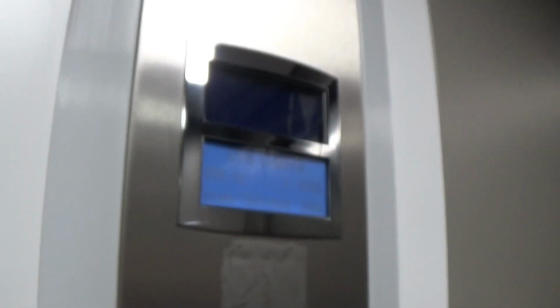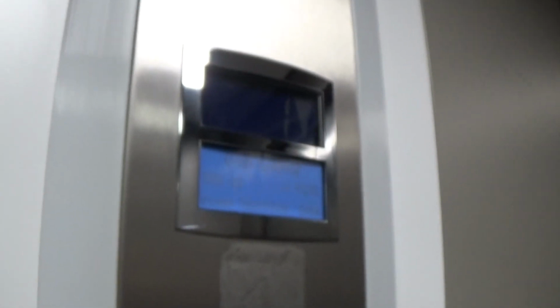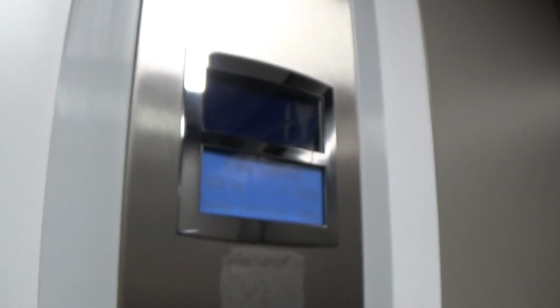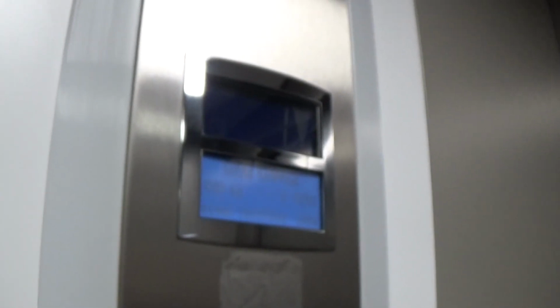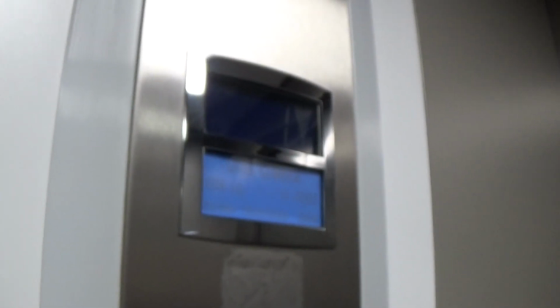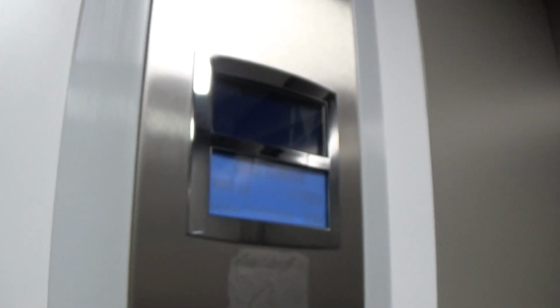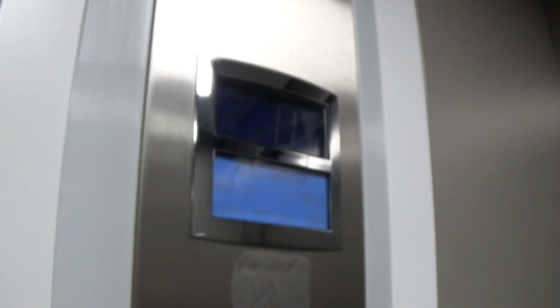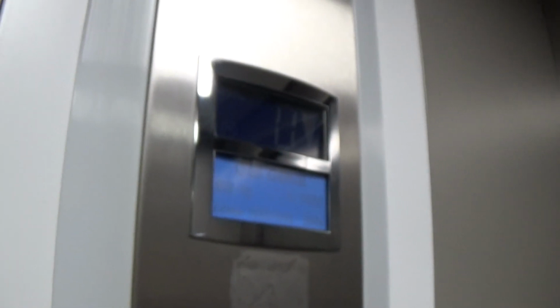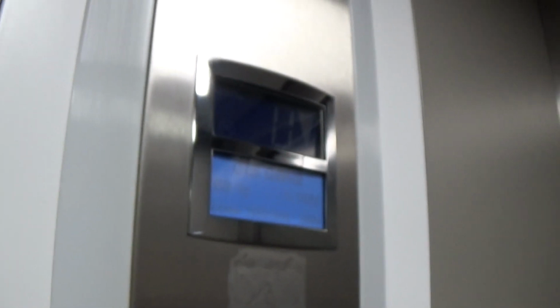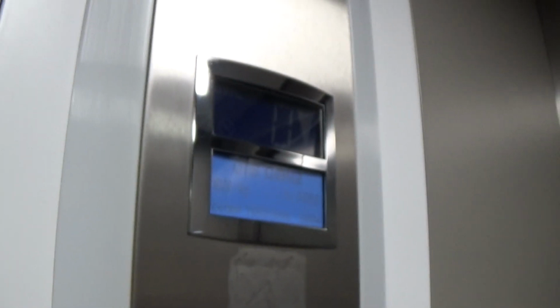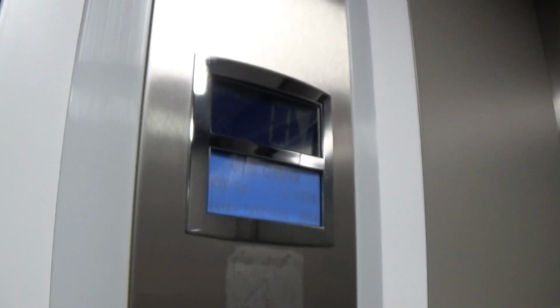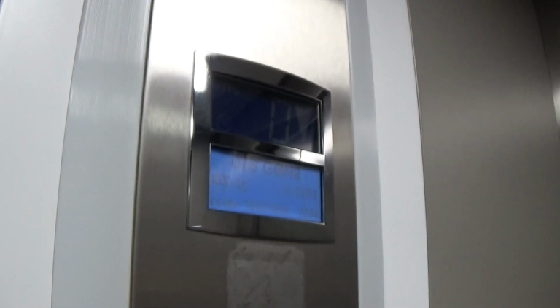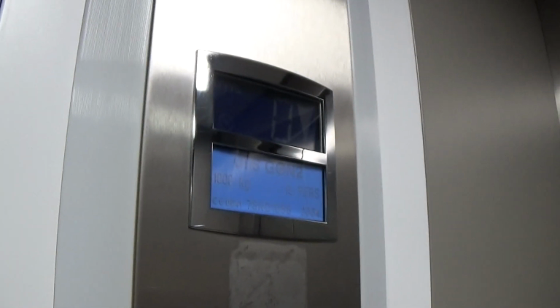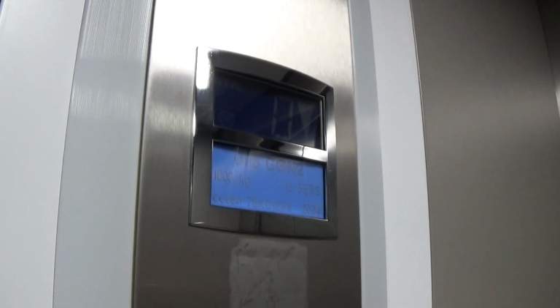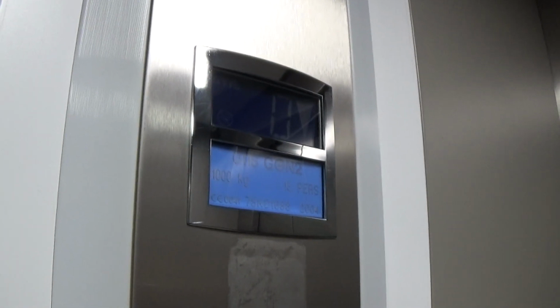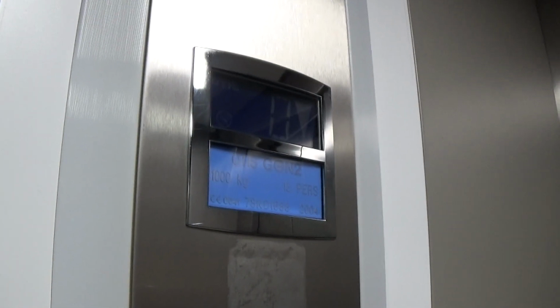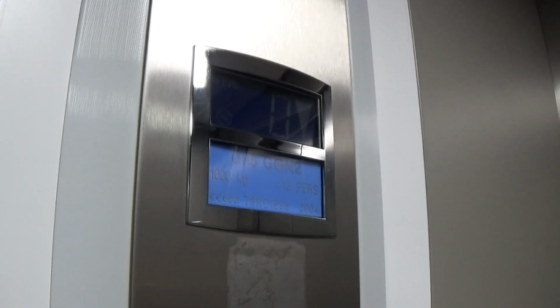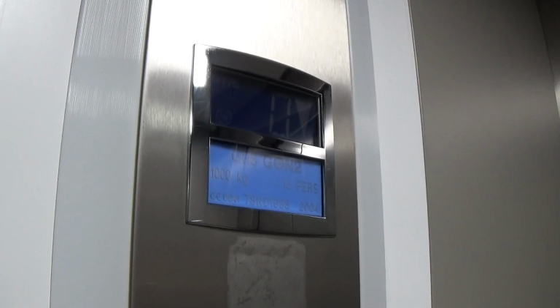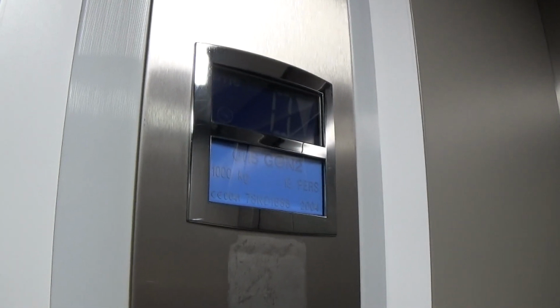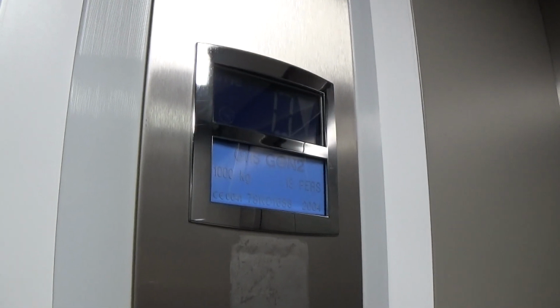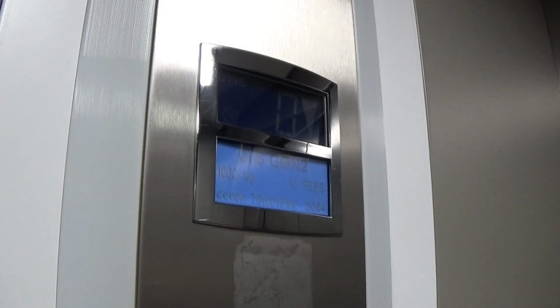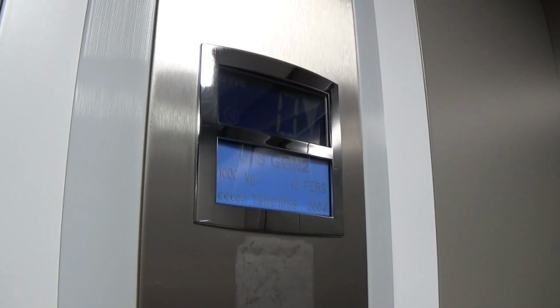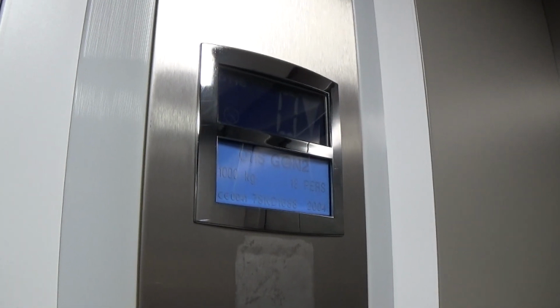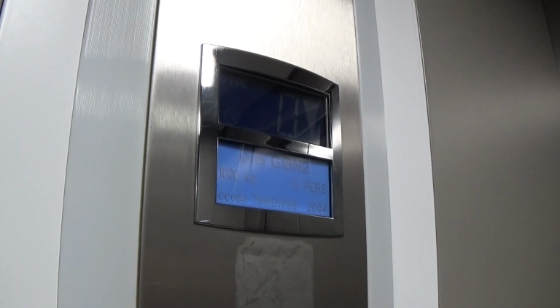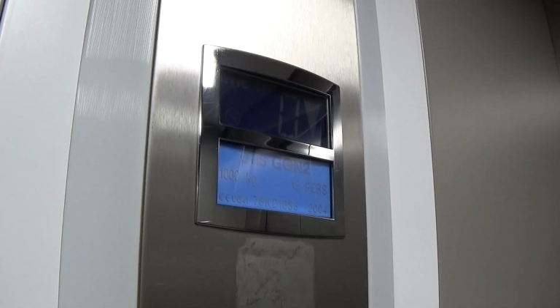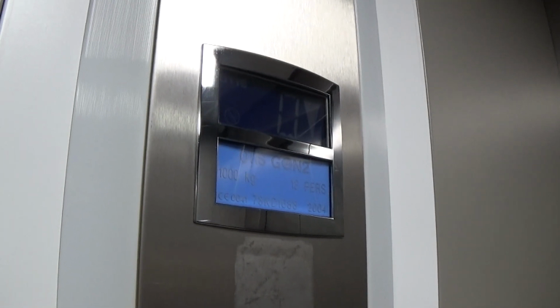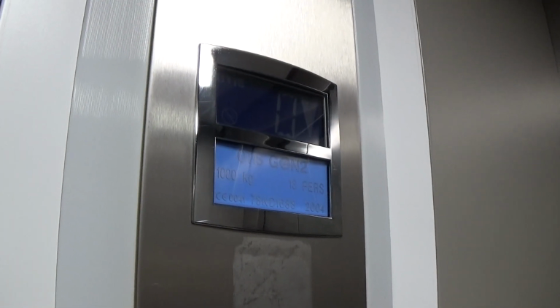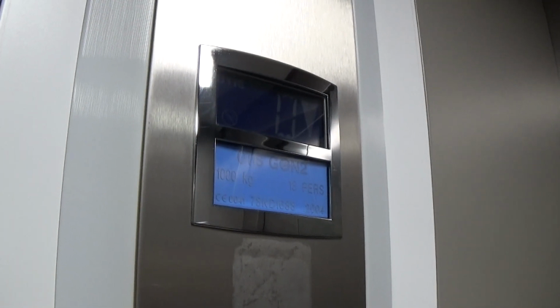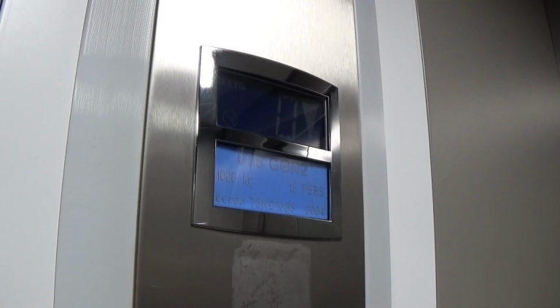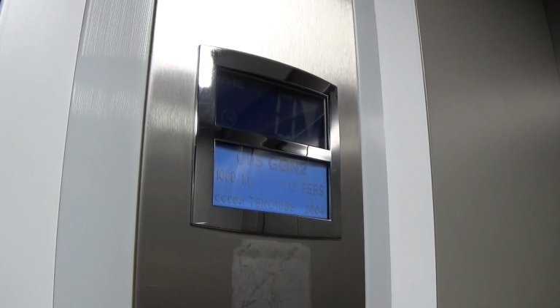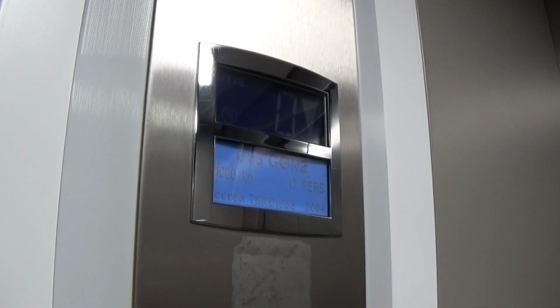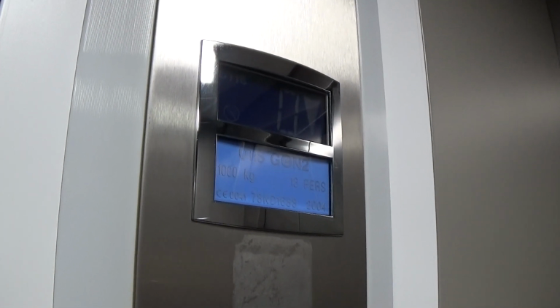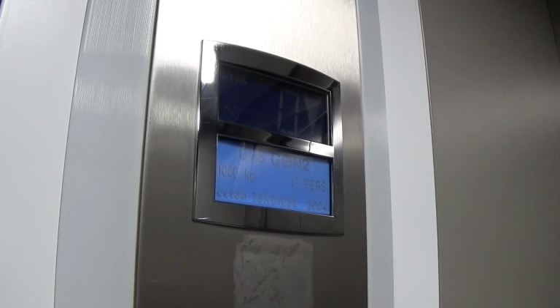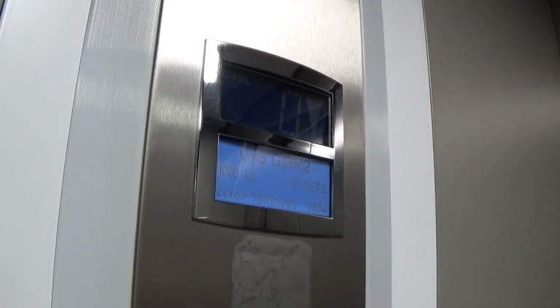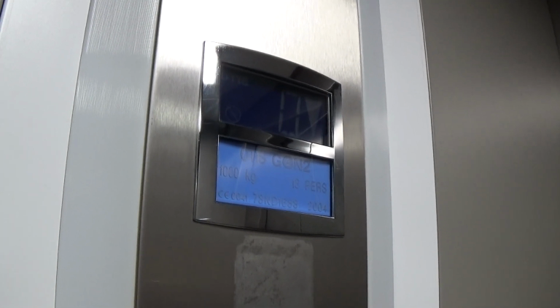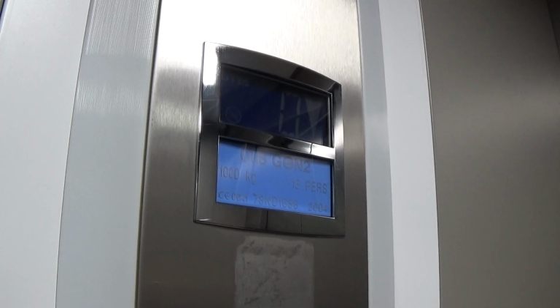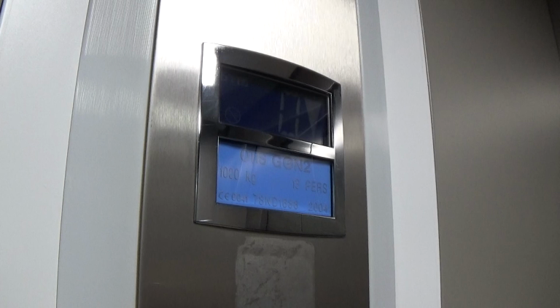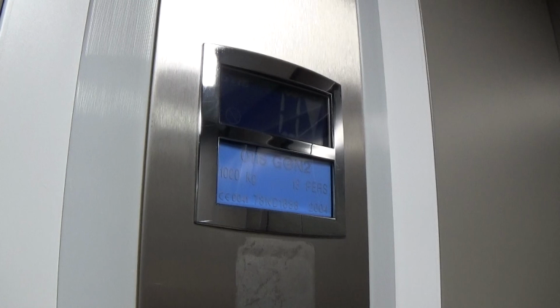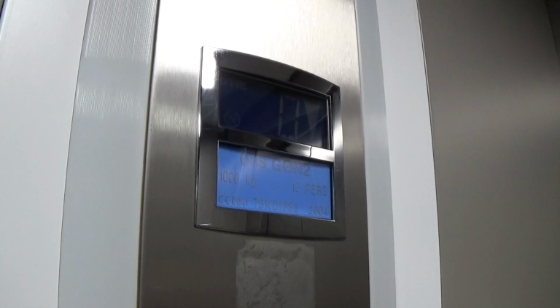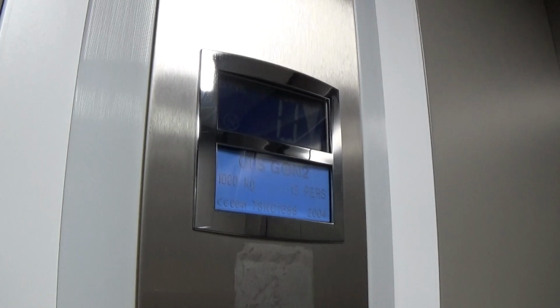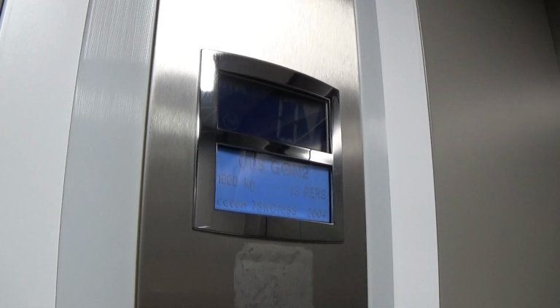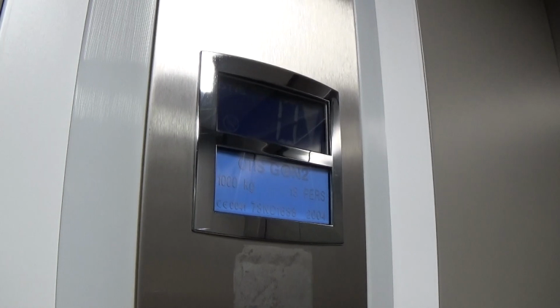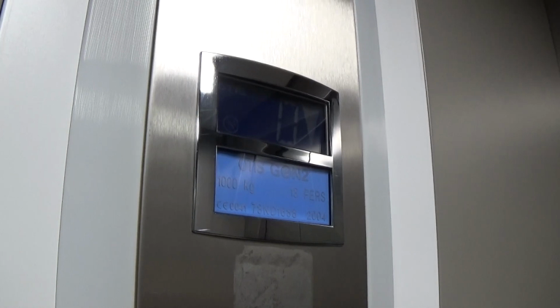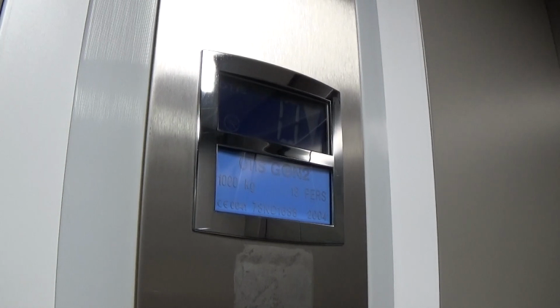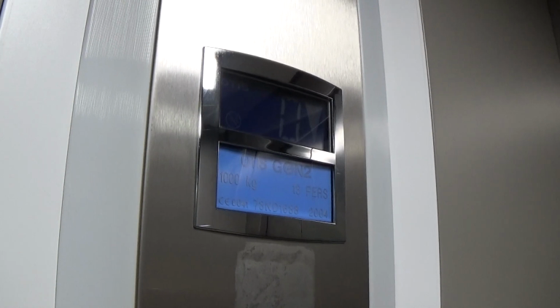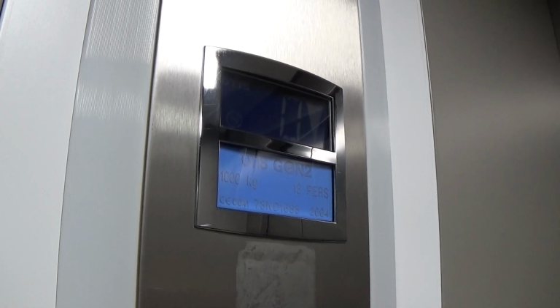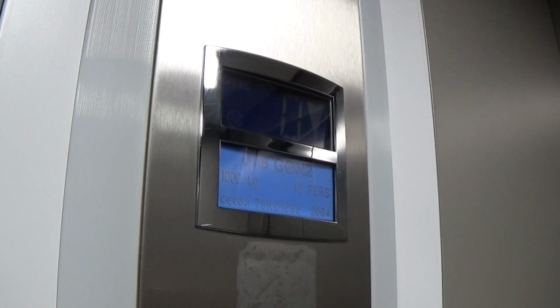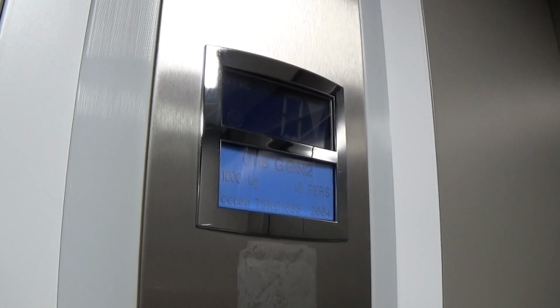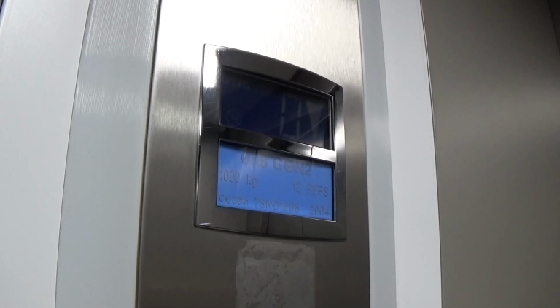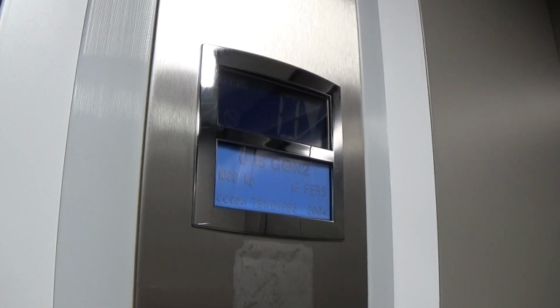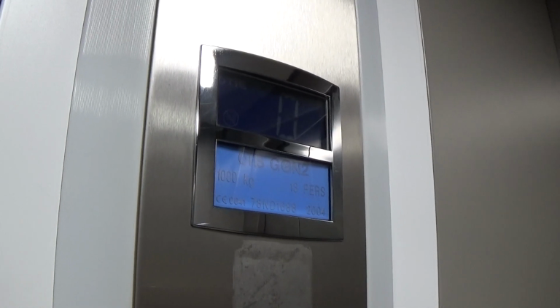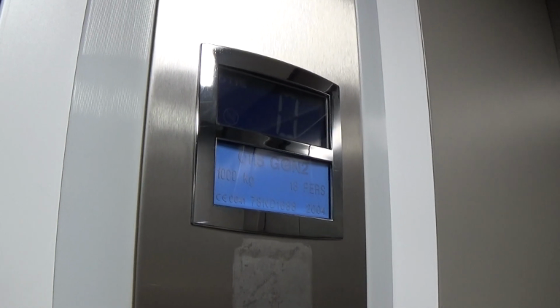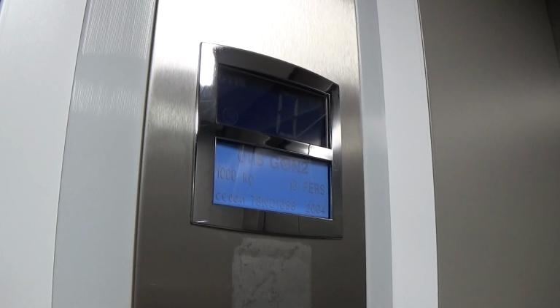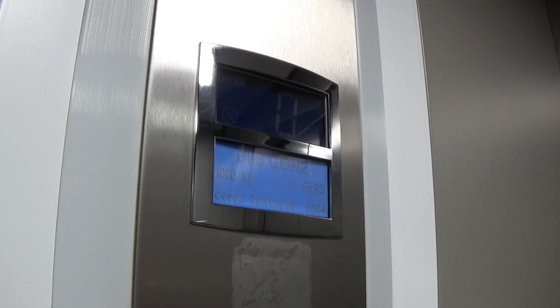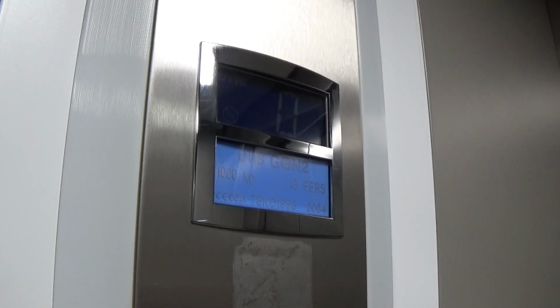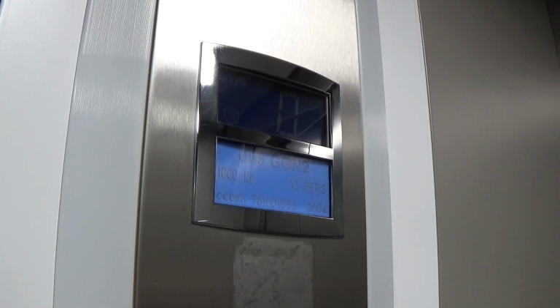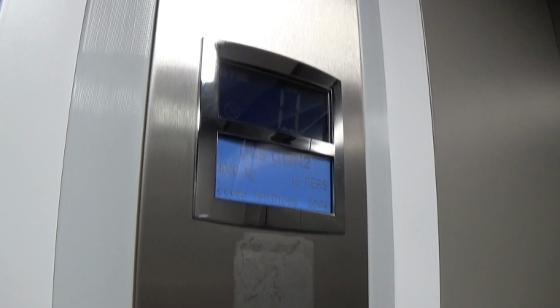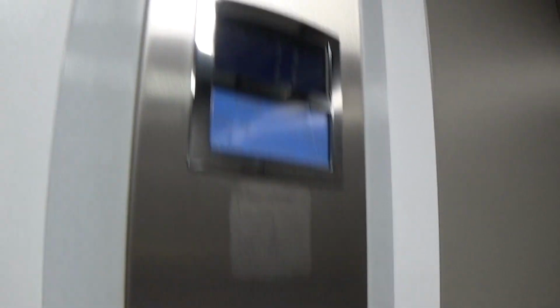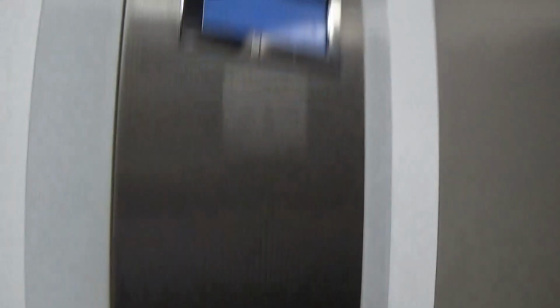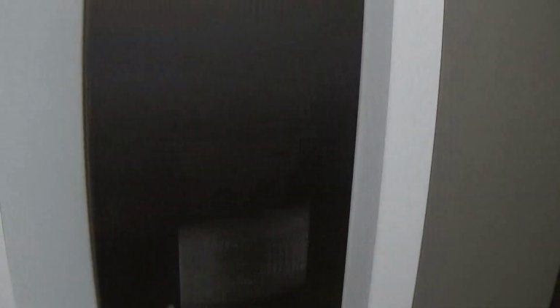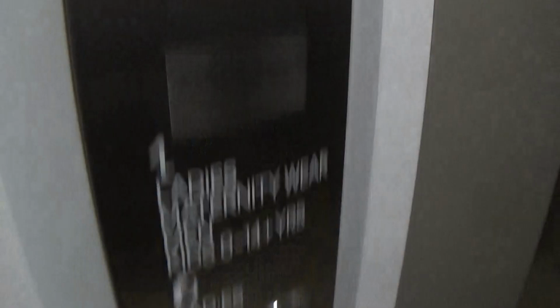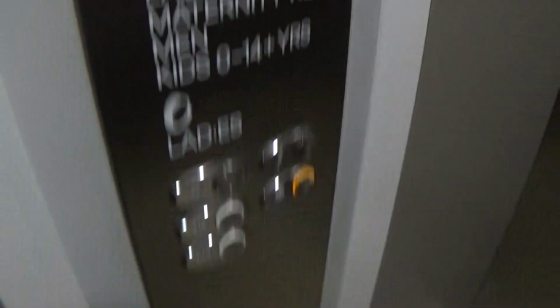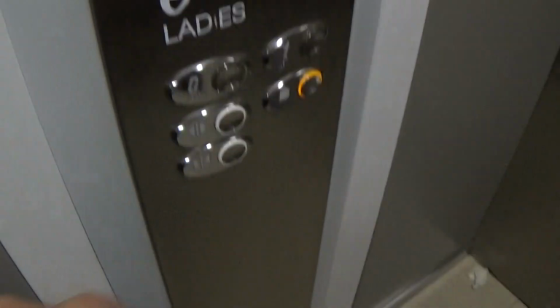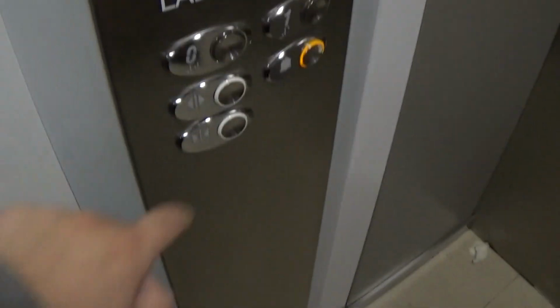The lift parks on 0. Here we are at 0 — there we go. And now I'm just going to open the door.